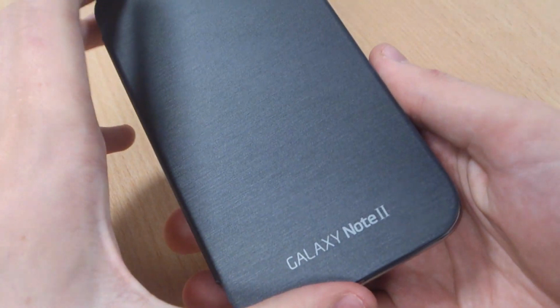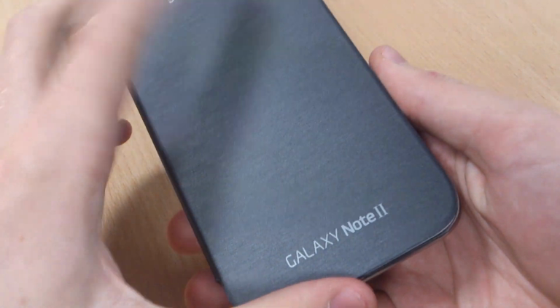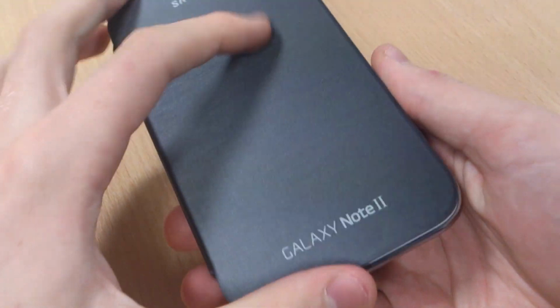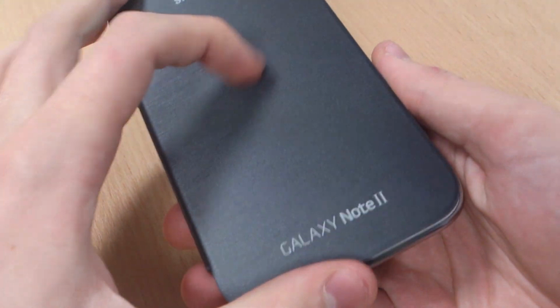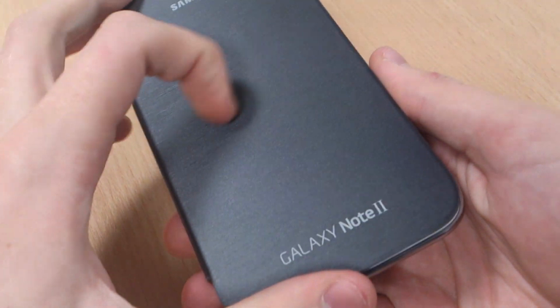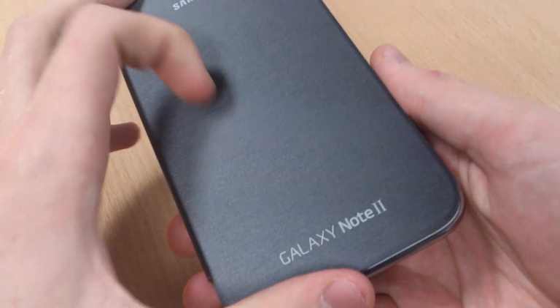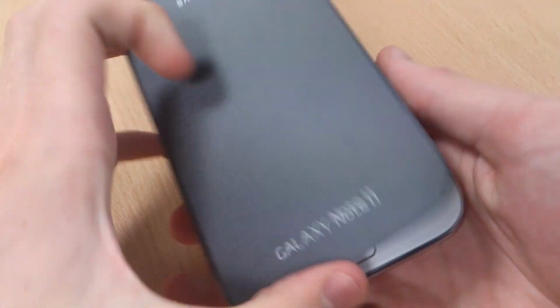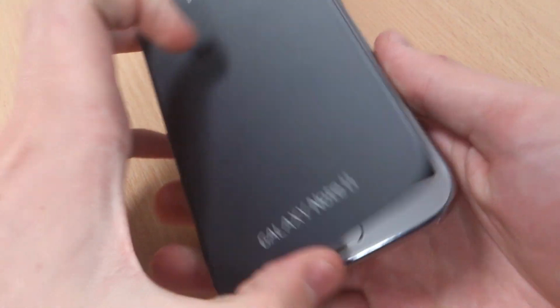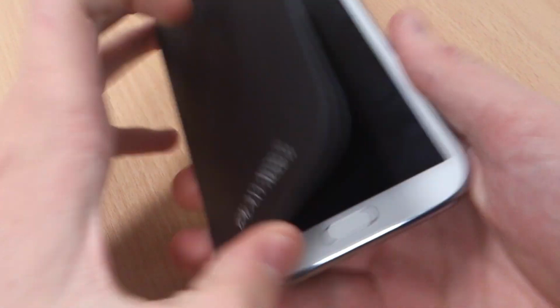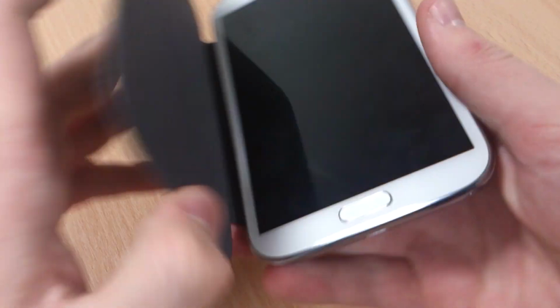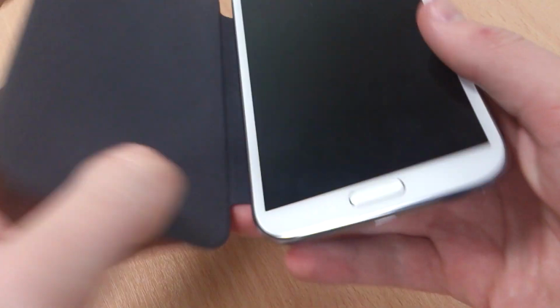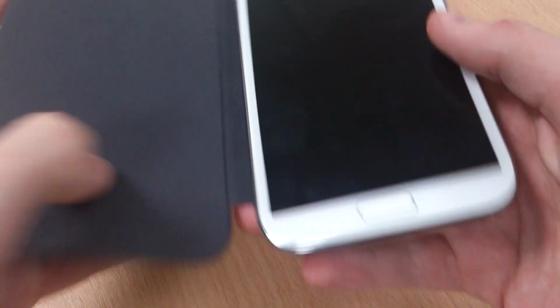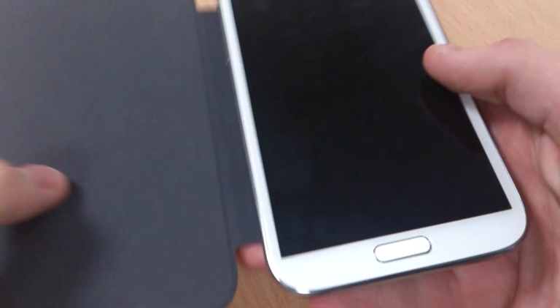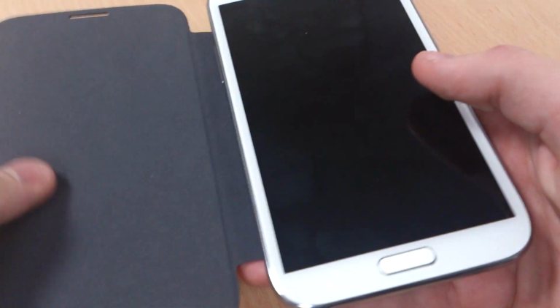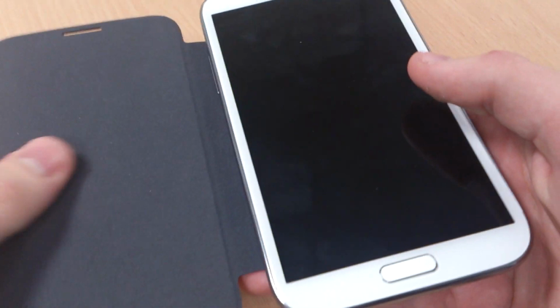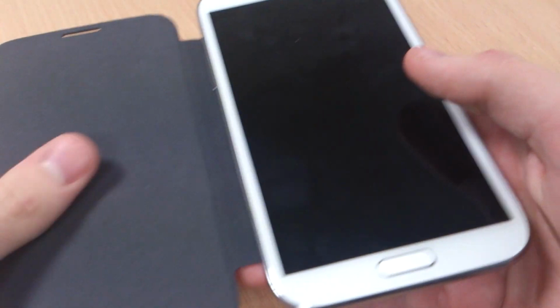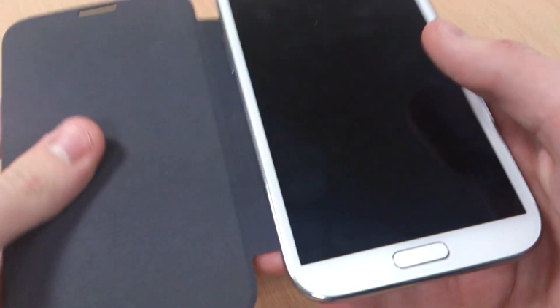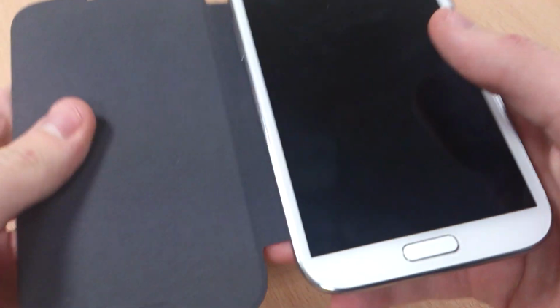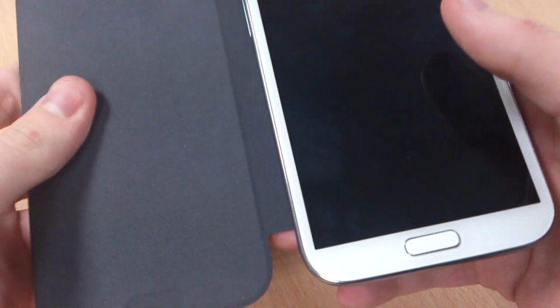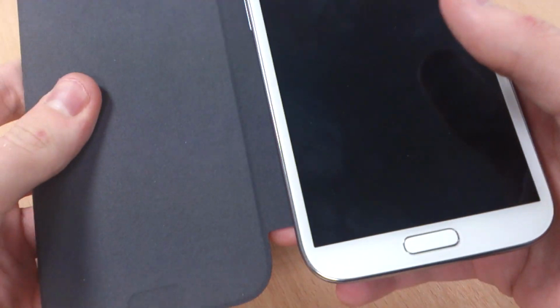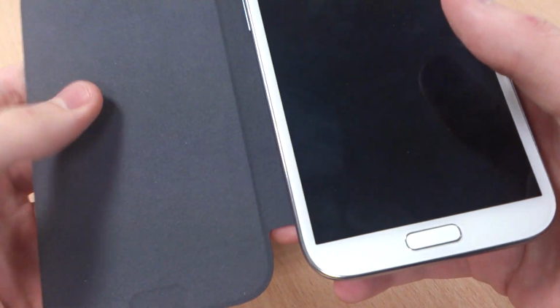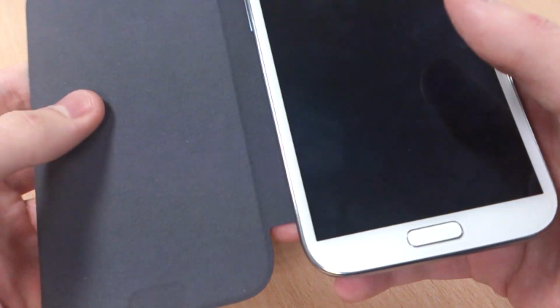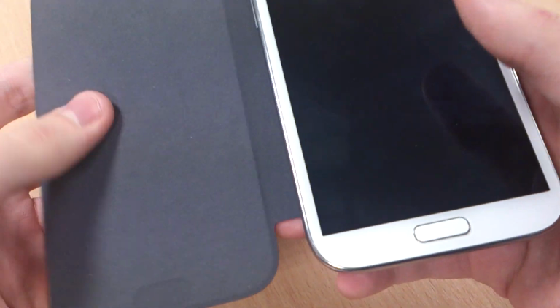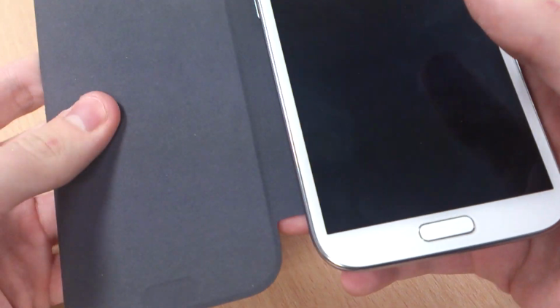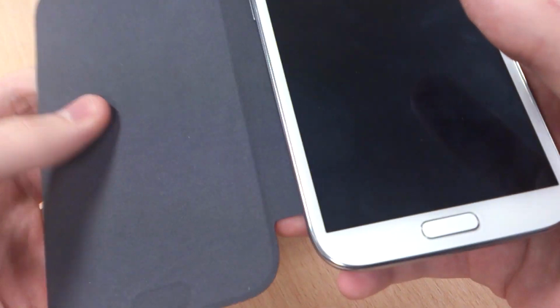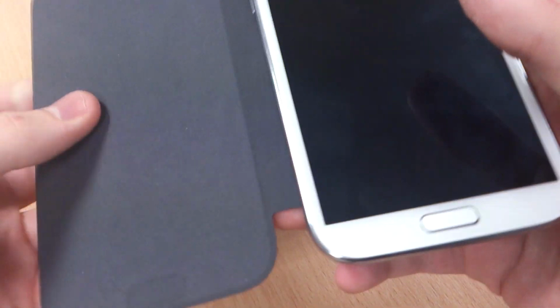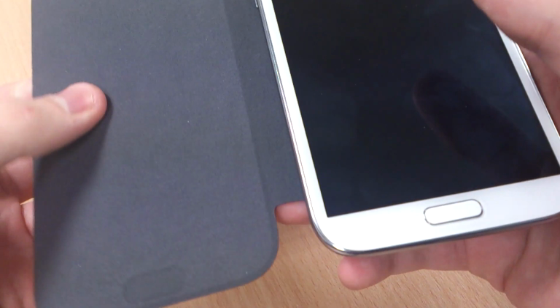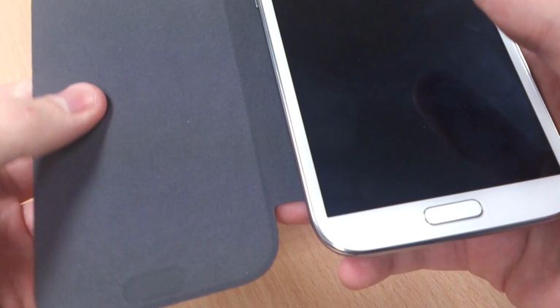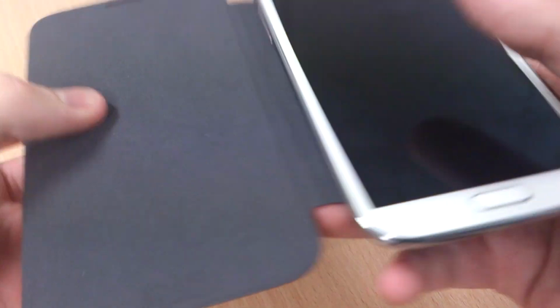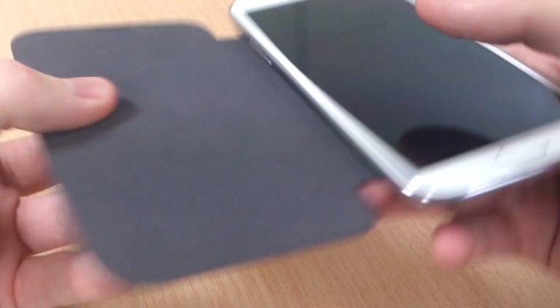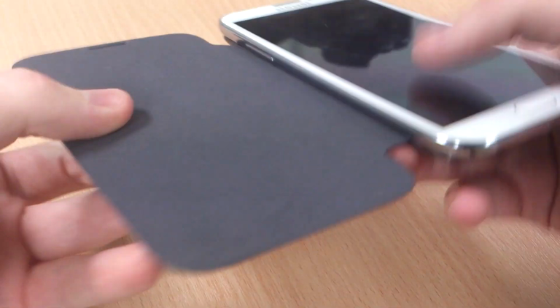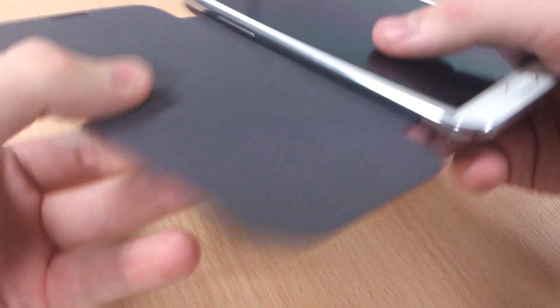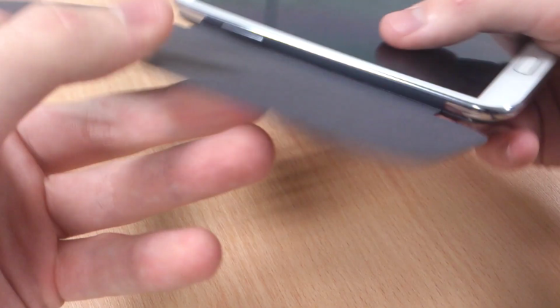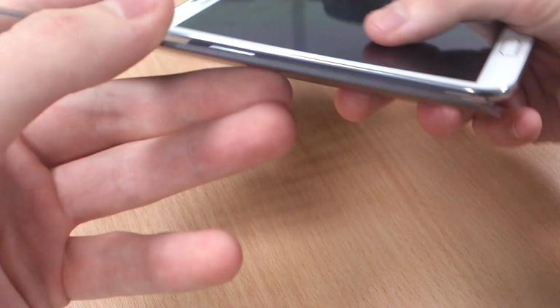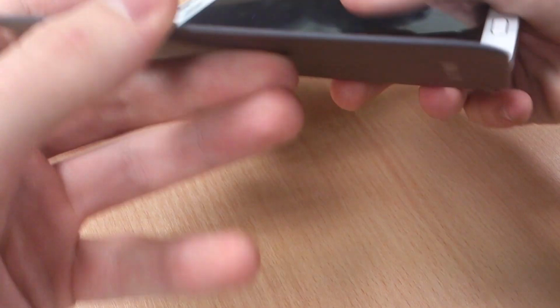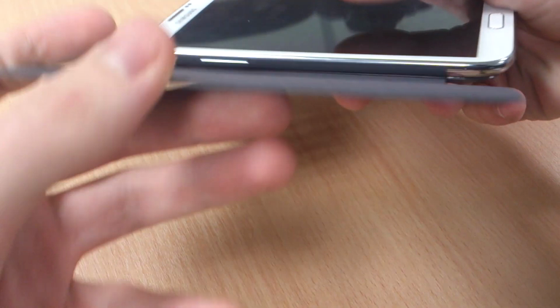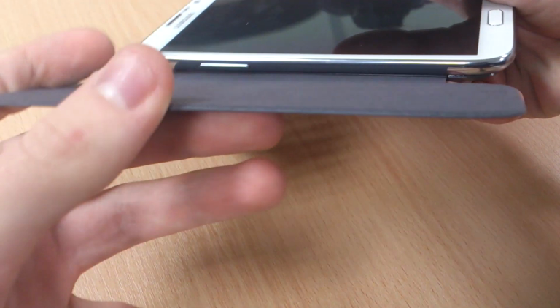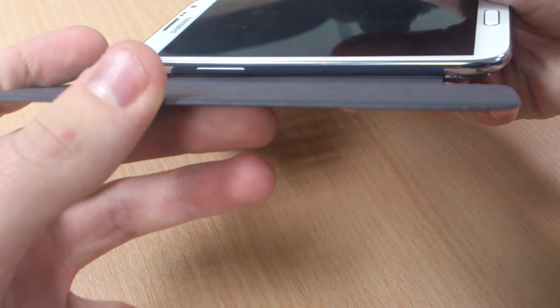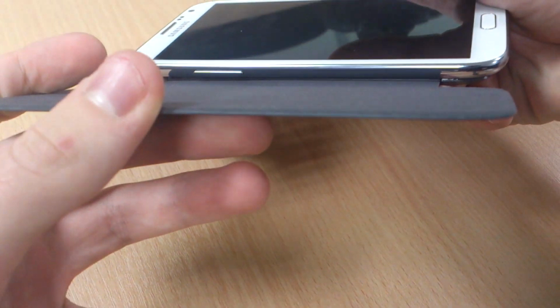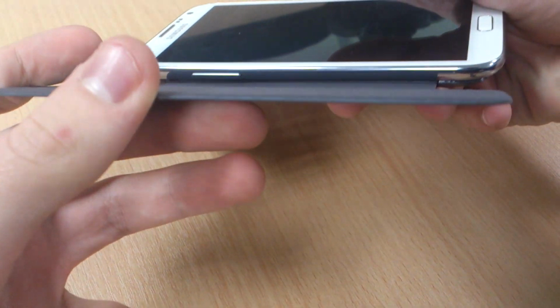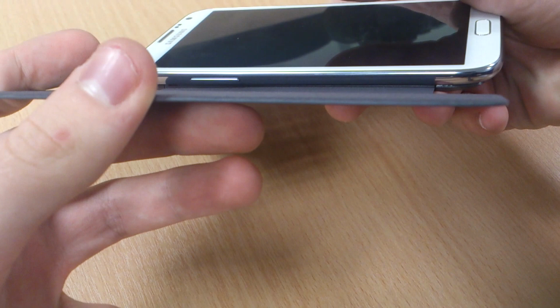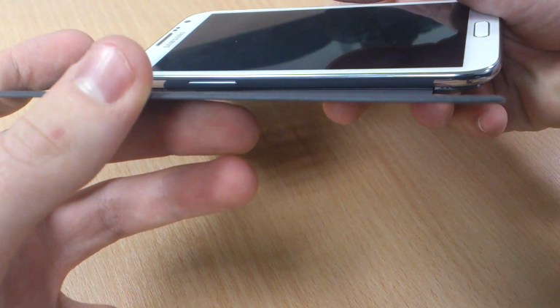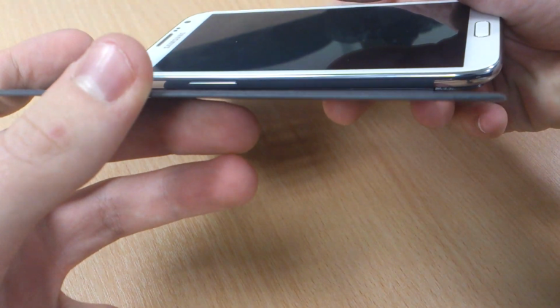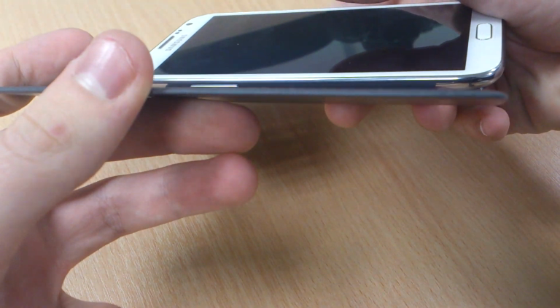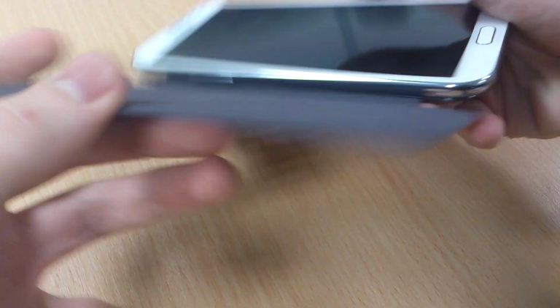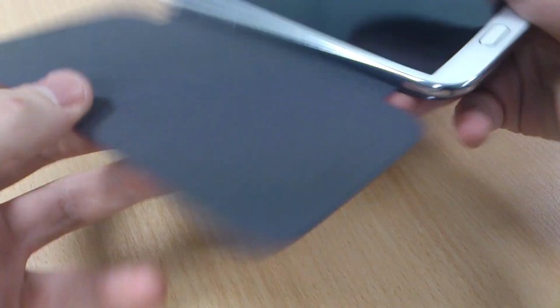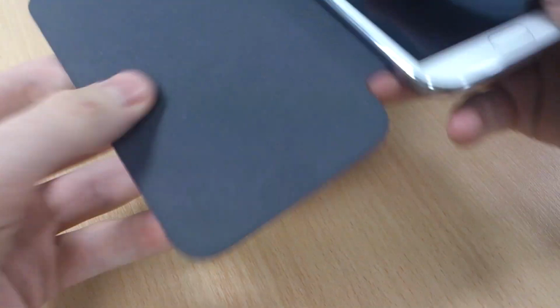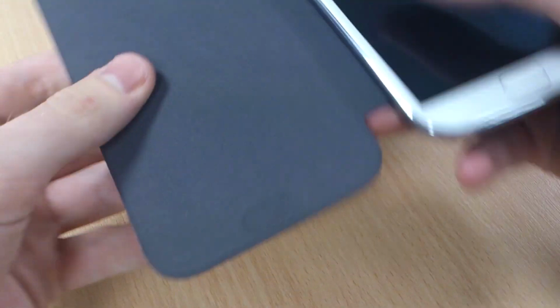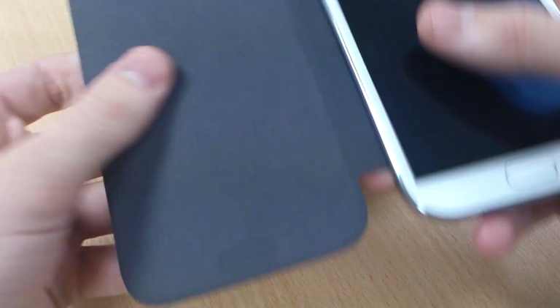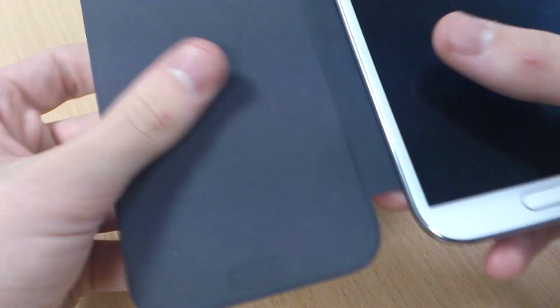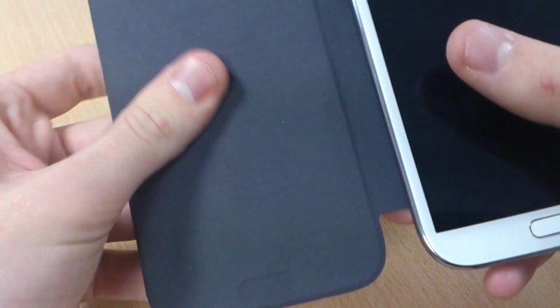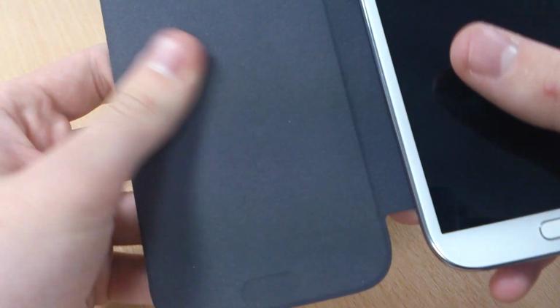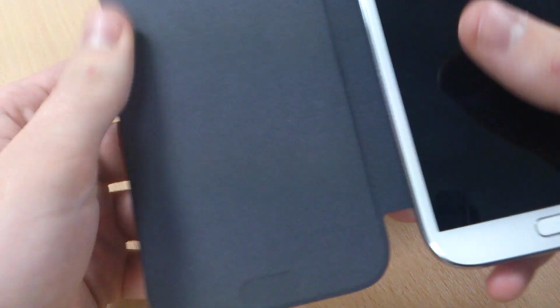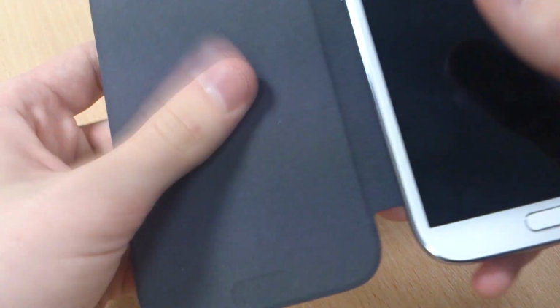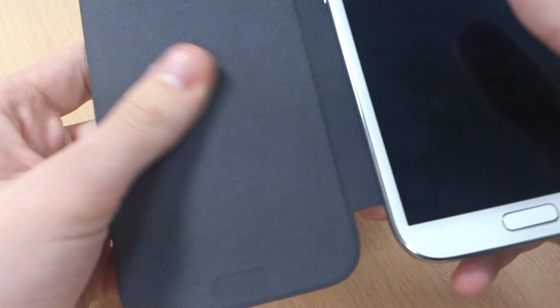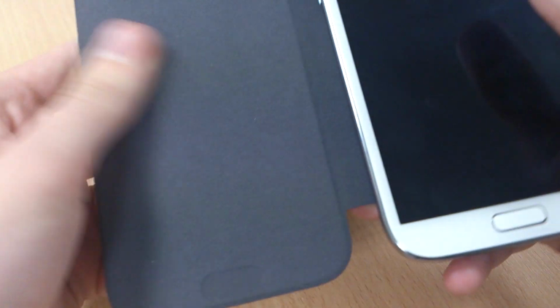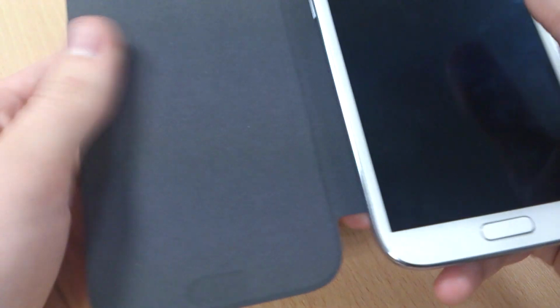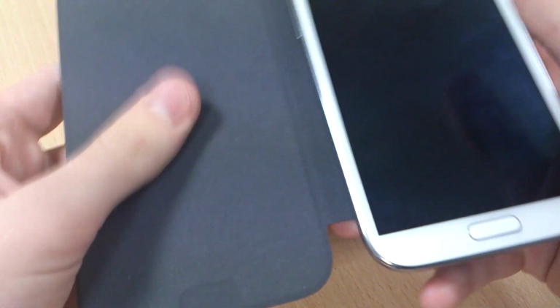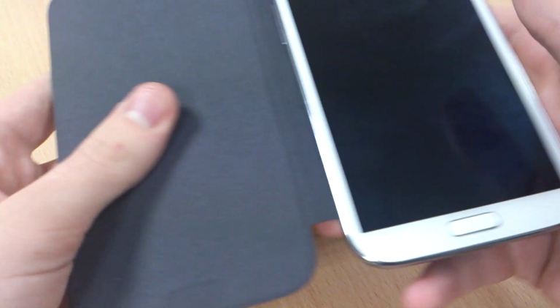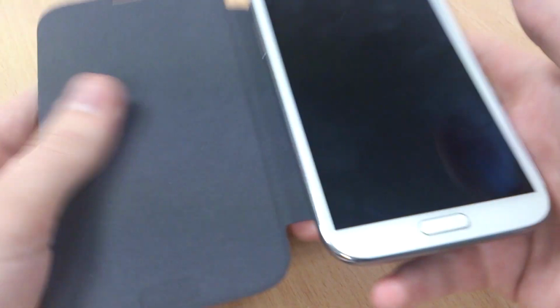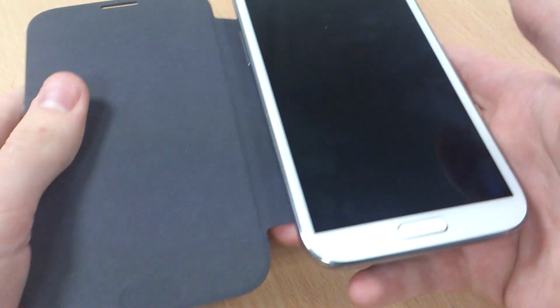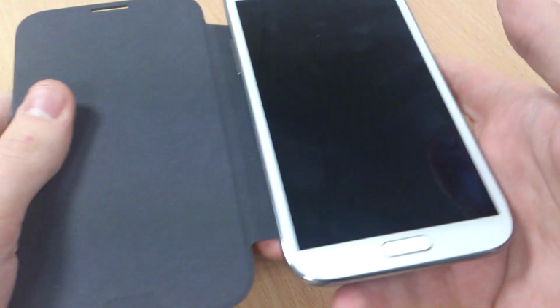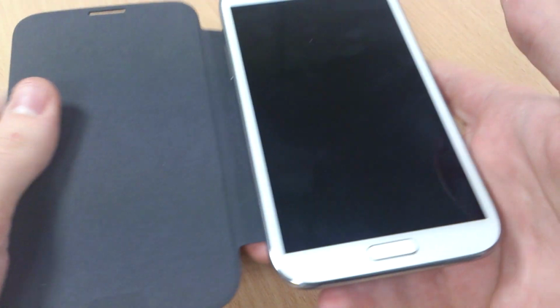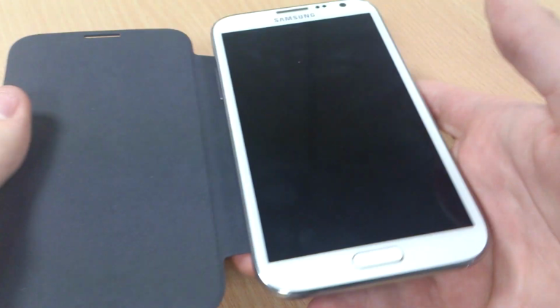The front cover is really high quality — it's quite thick, as you'll see, so it'll give really good protection, and it's got a microfibre interior.